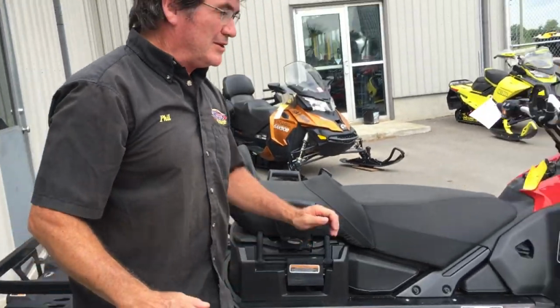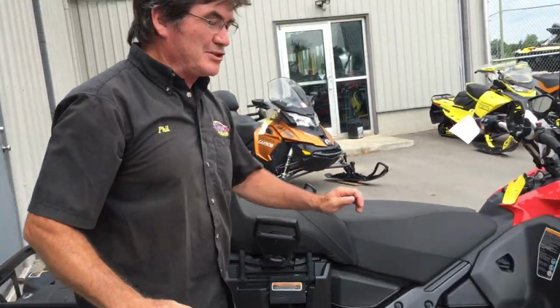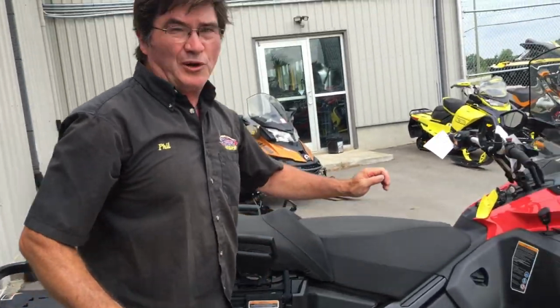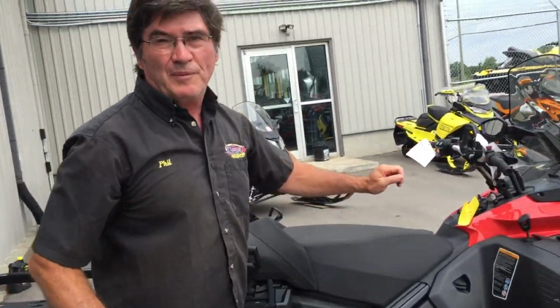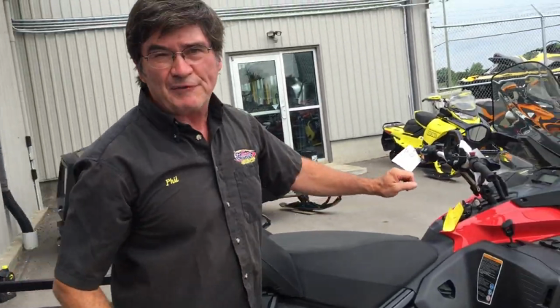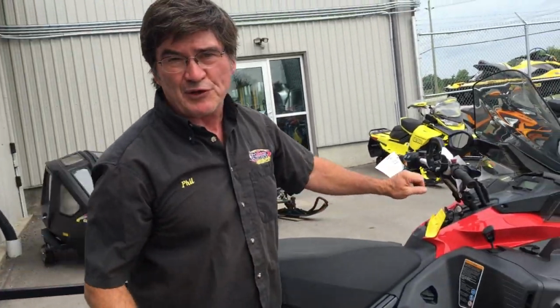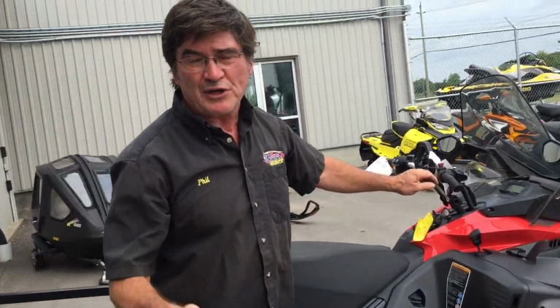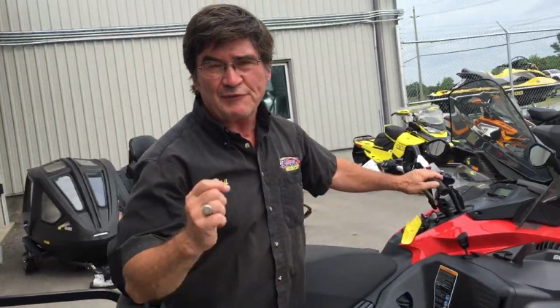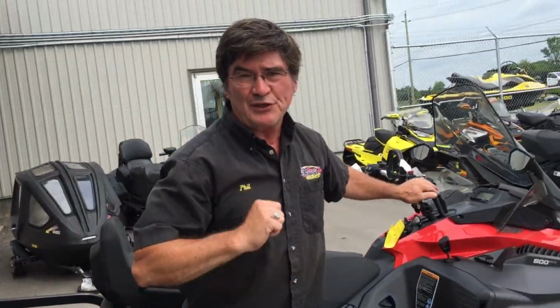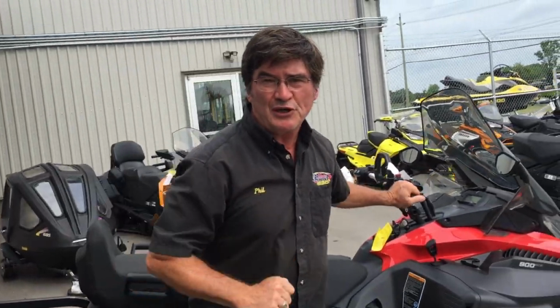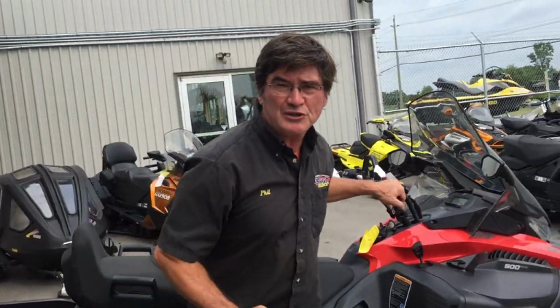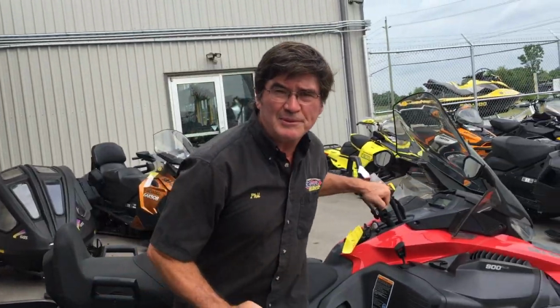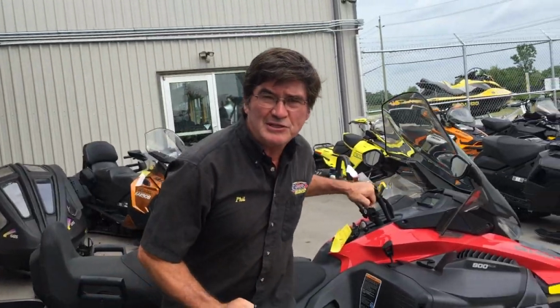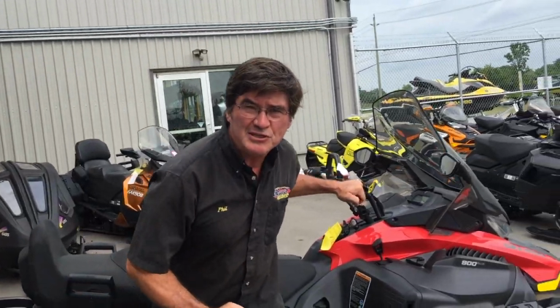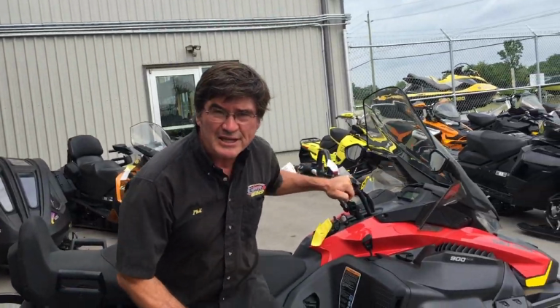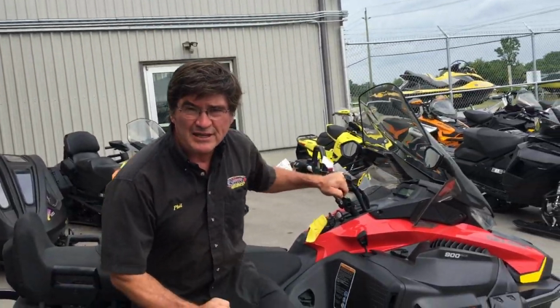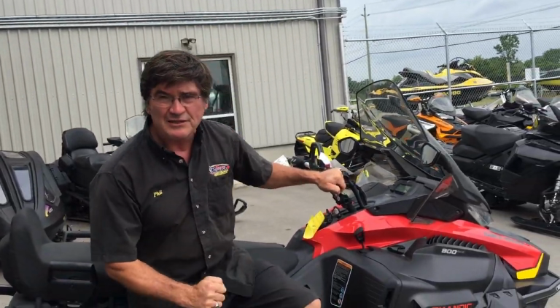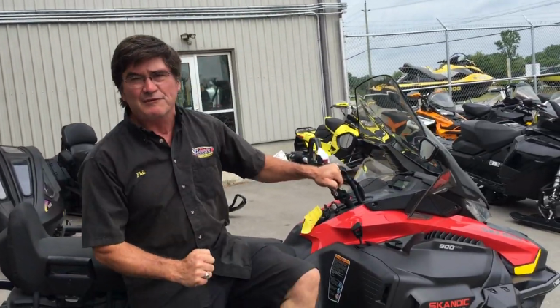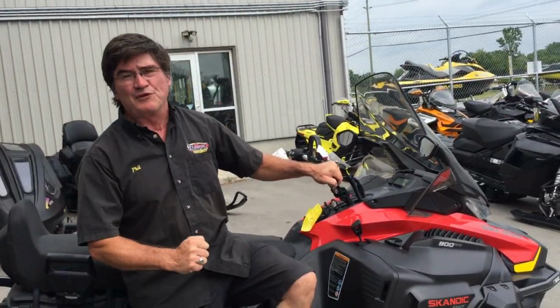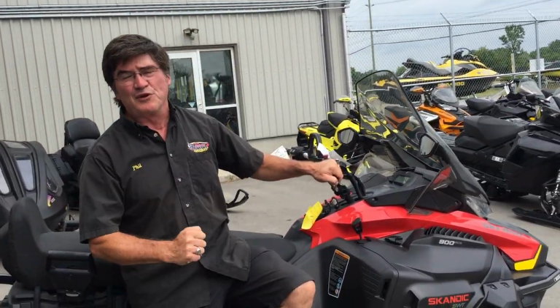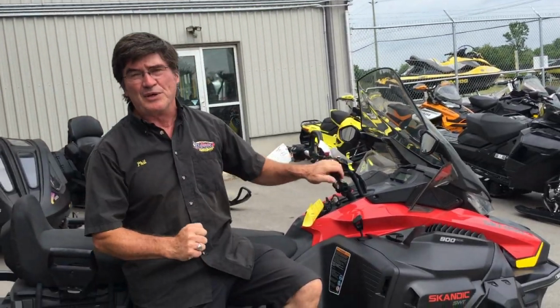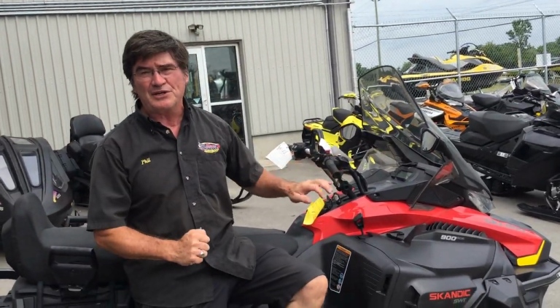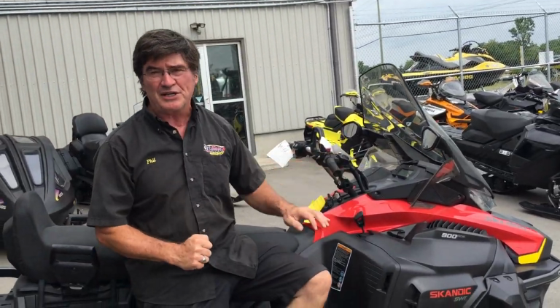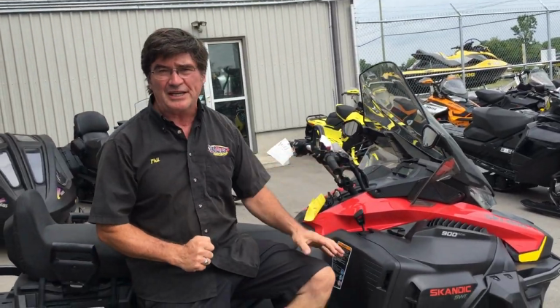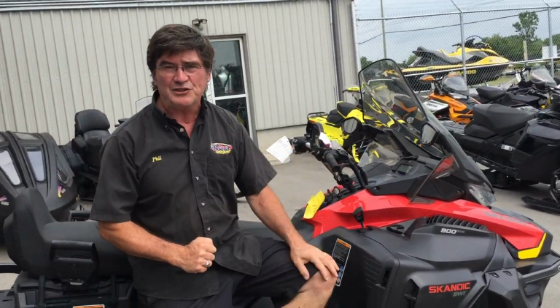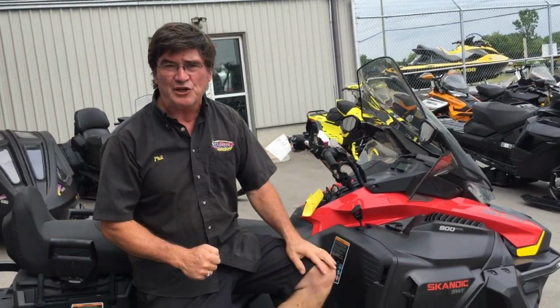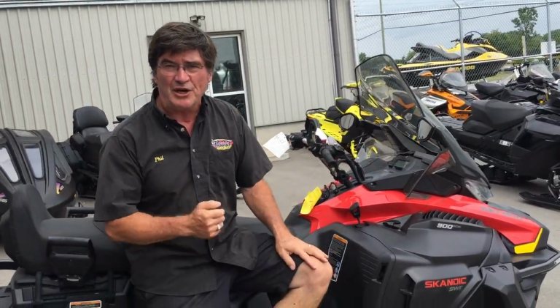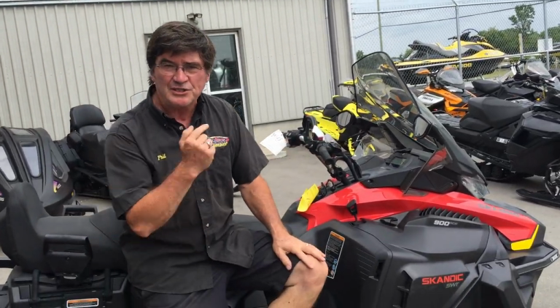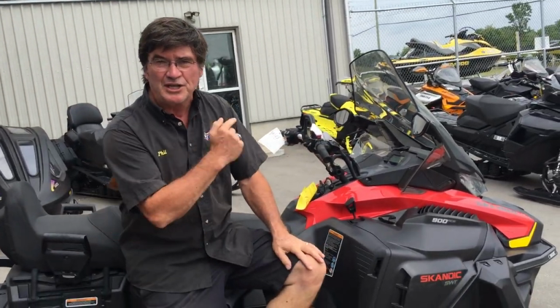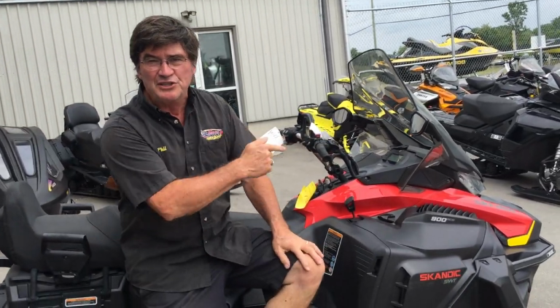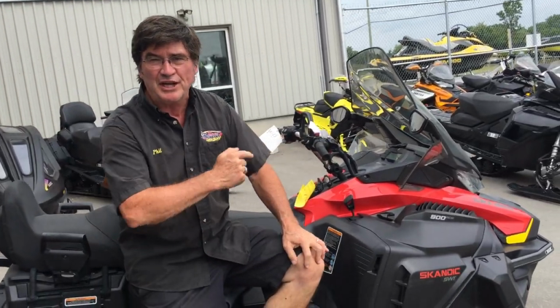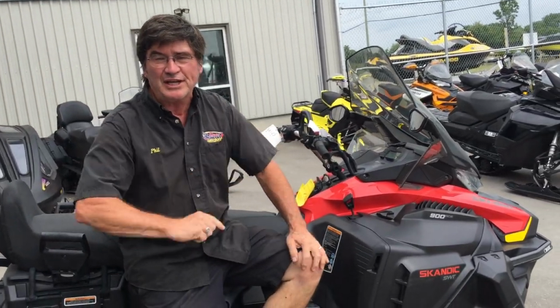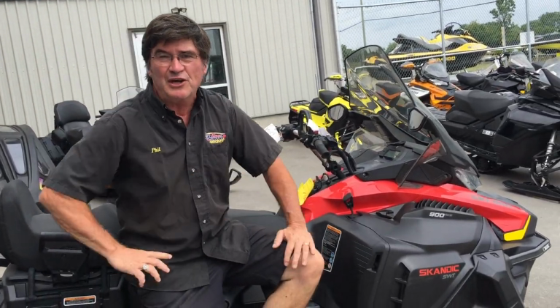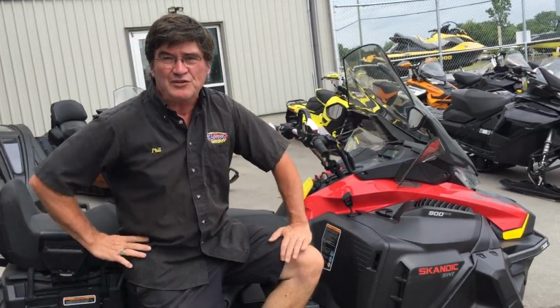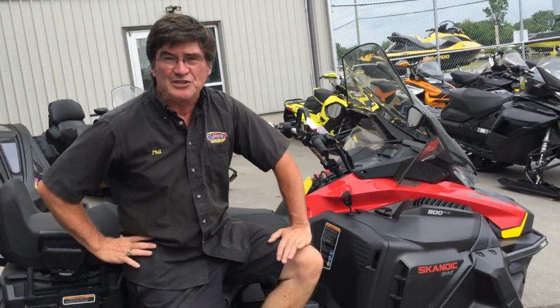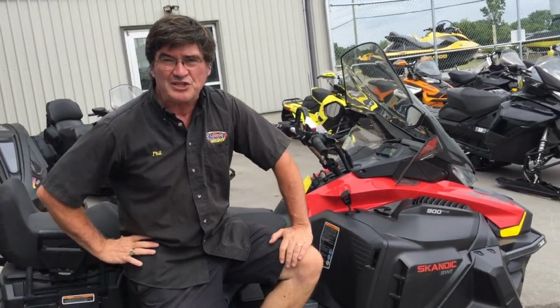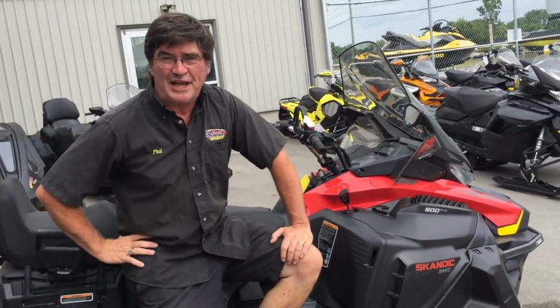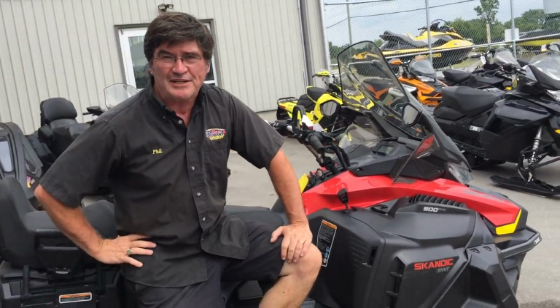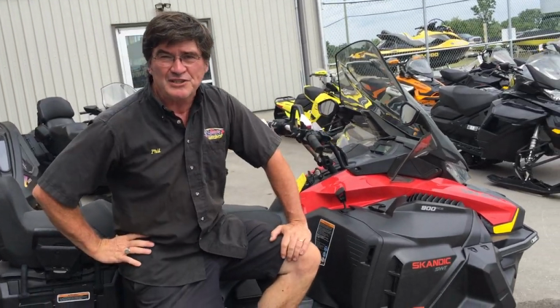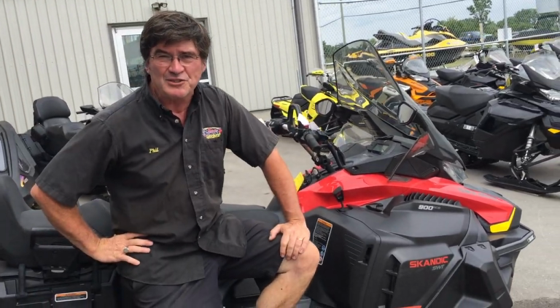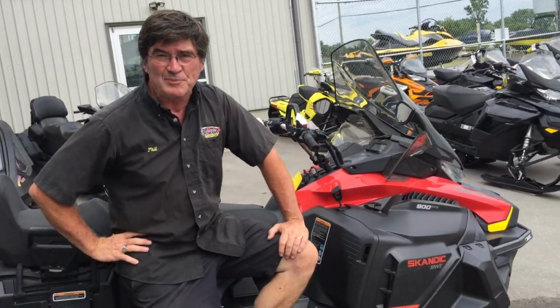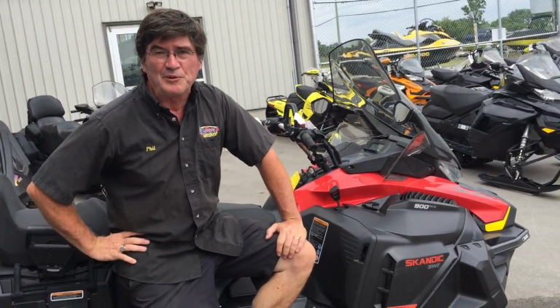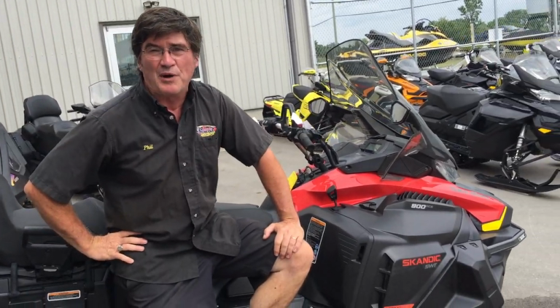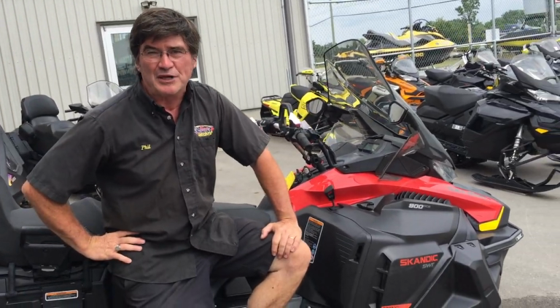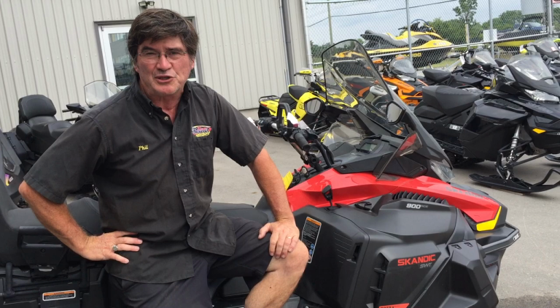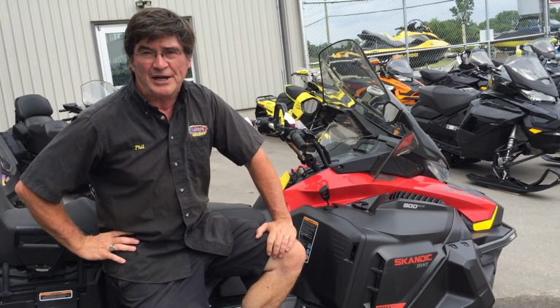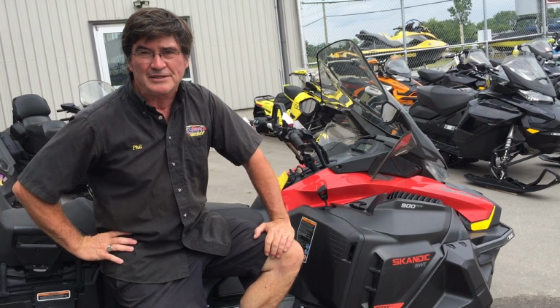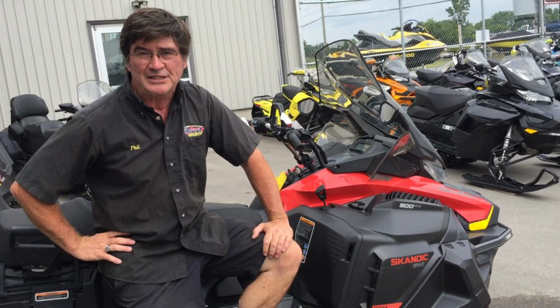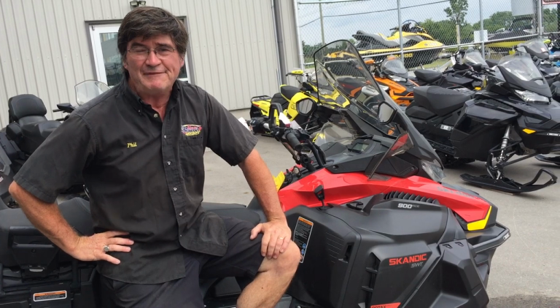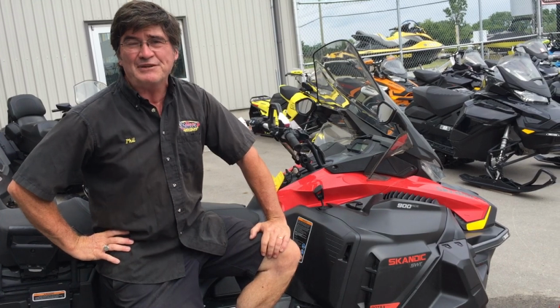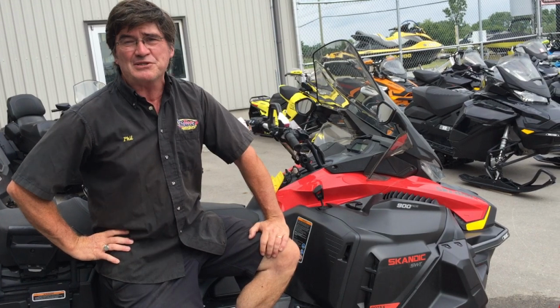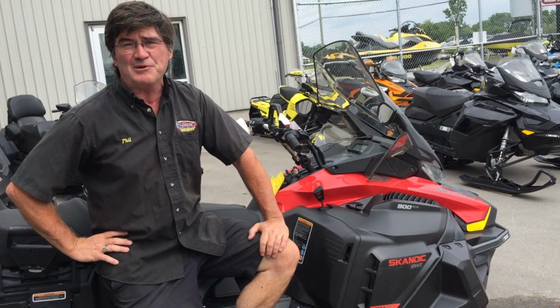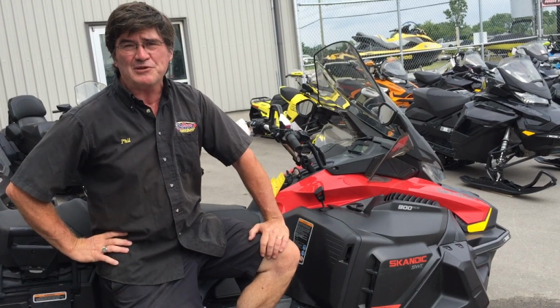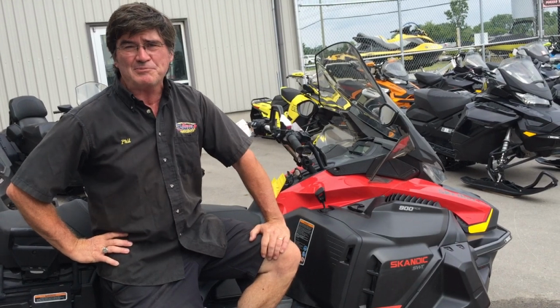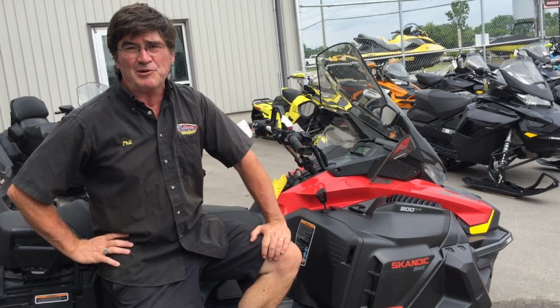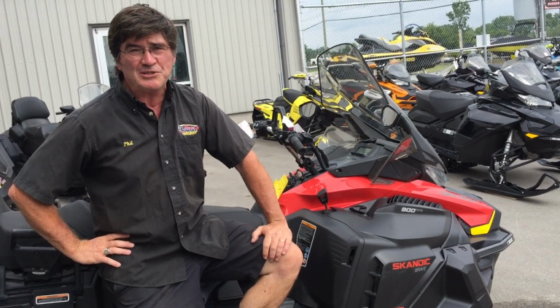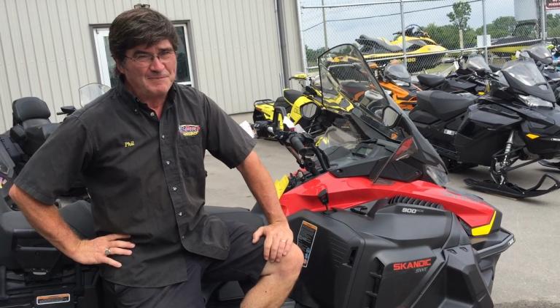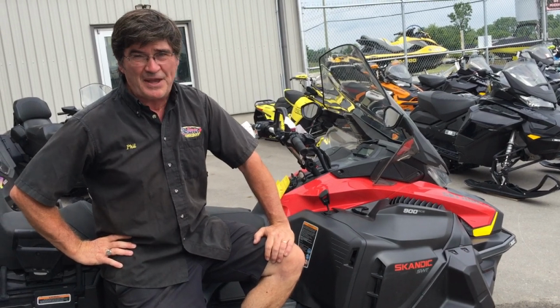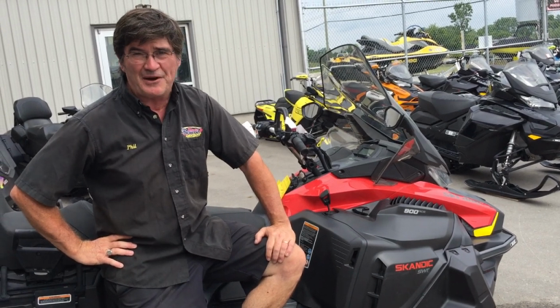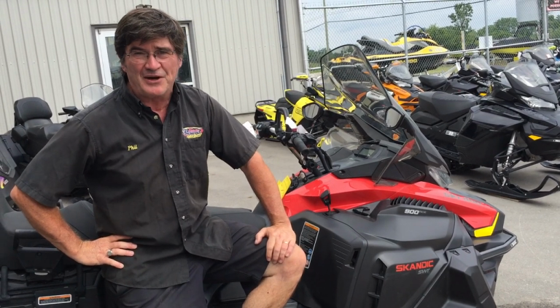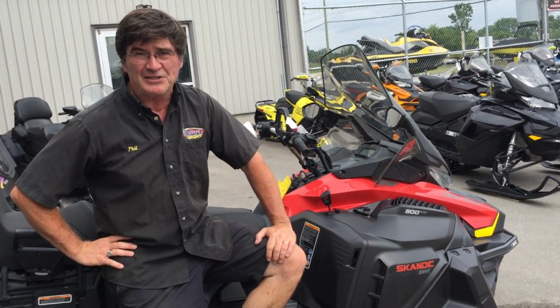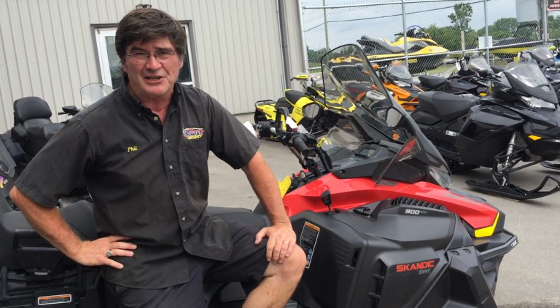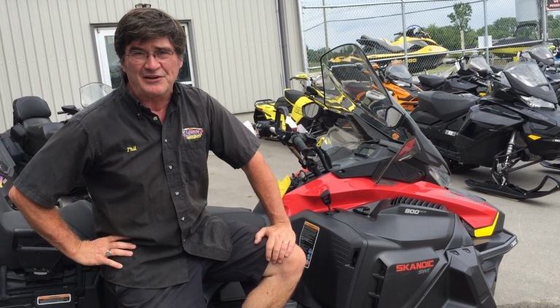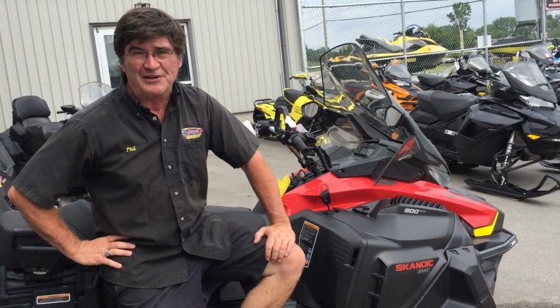So if you're looking for the ultimate sled for the winter to get to your cottage, check out the Scannic super wide track. Team Vincent Motorsports, Naira, Ontario.